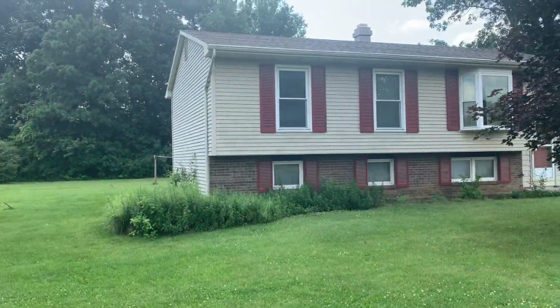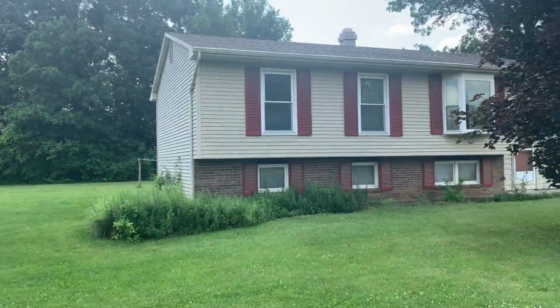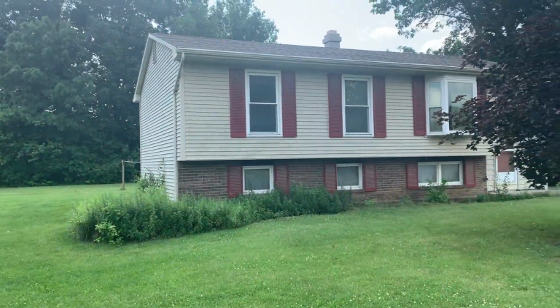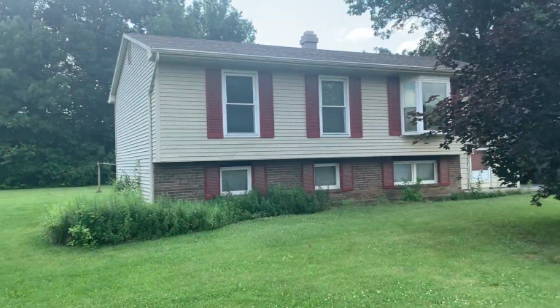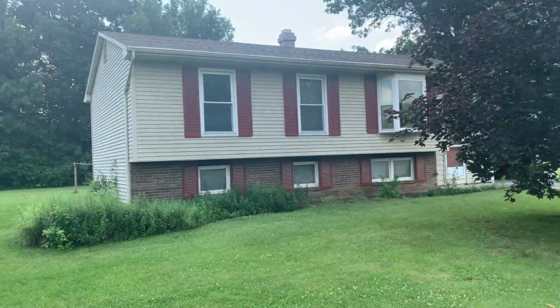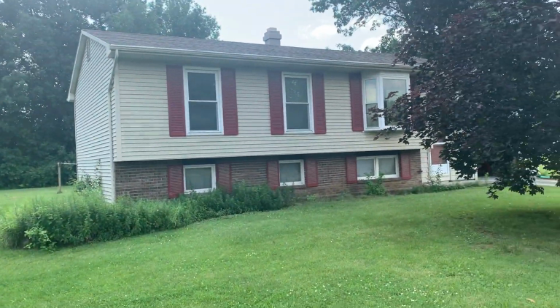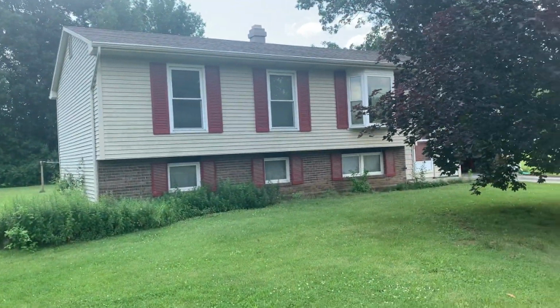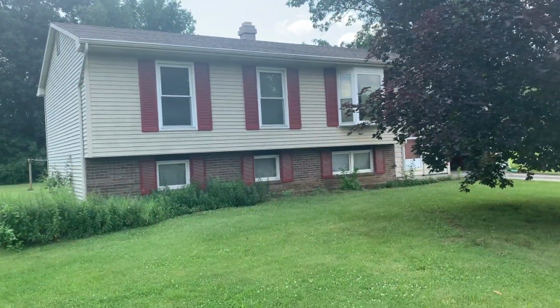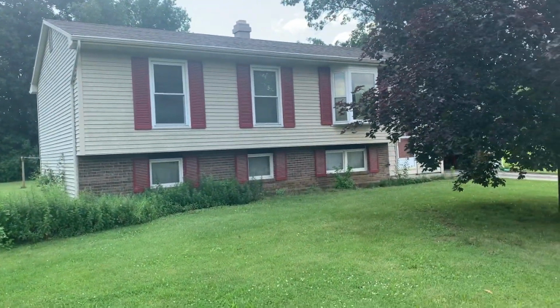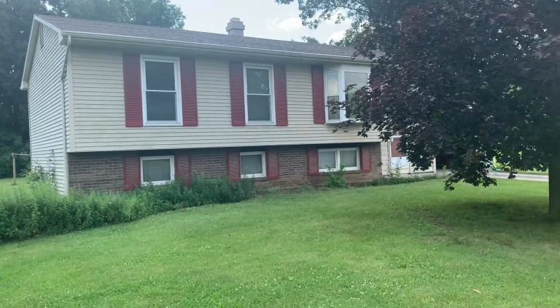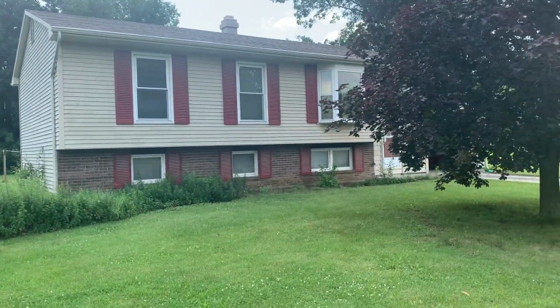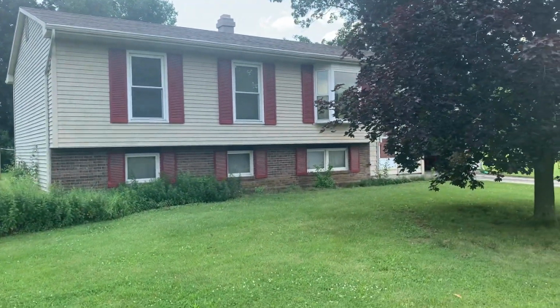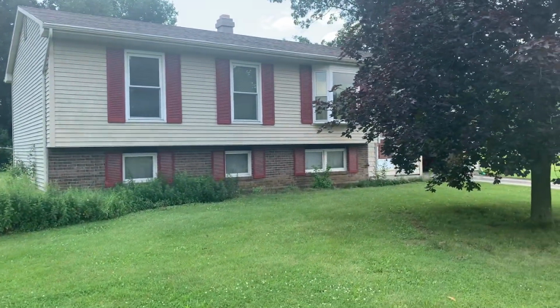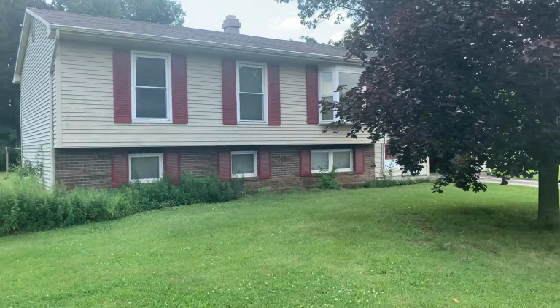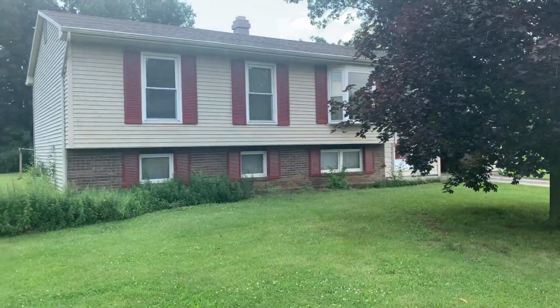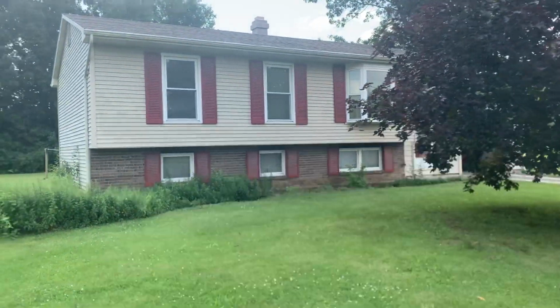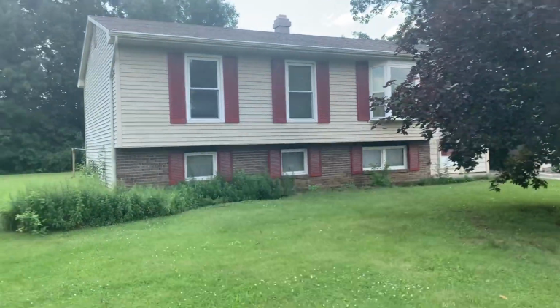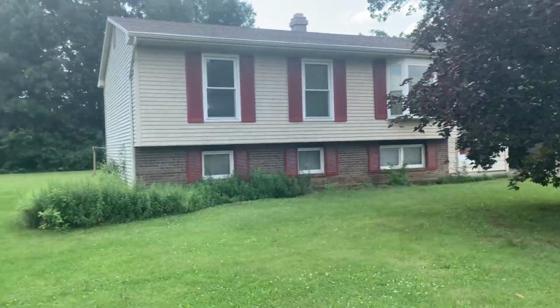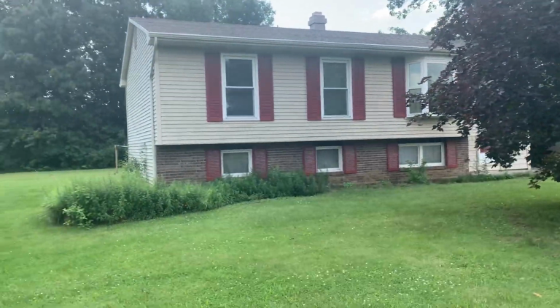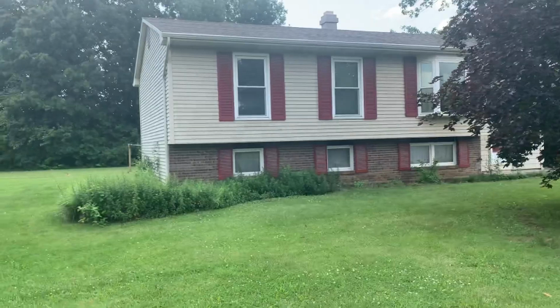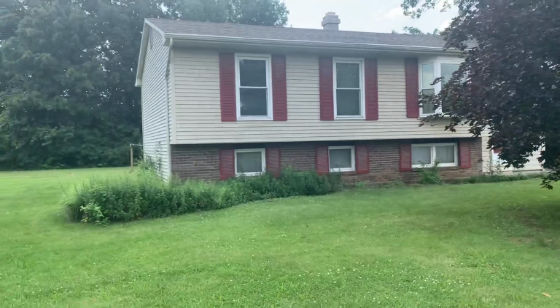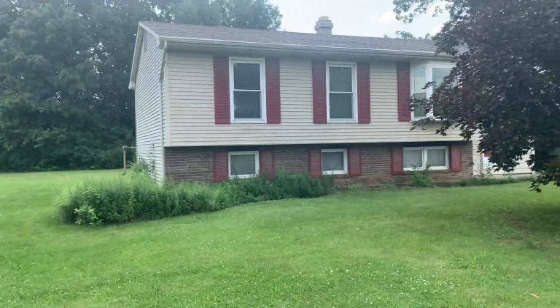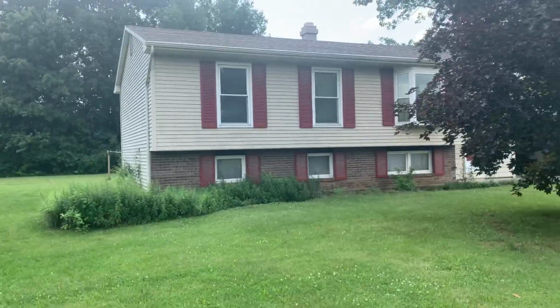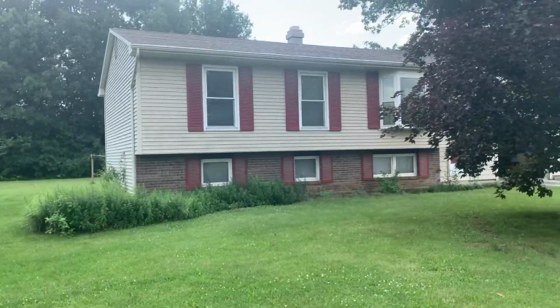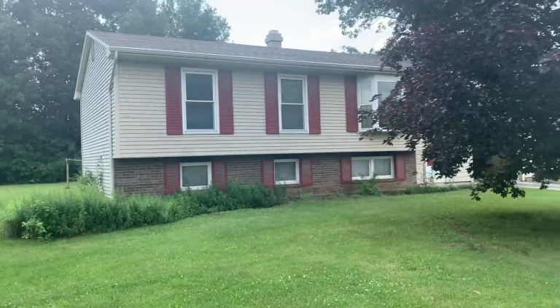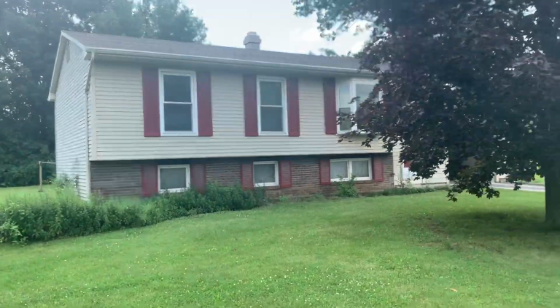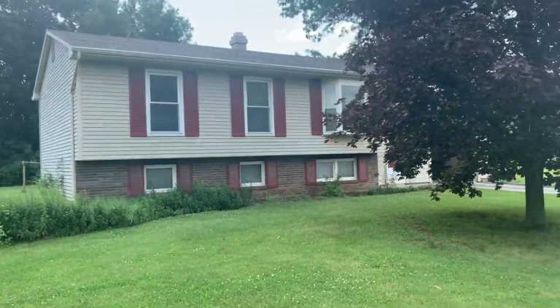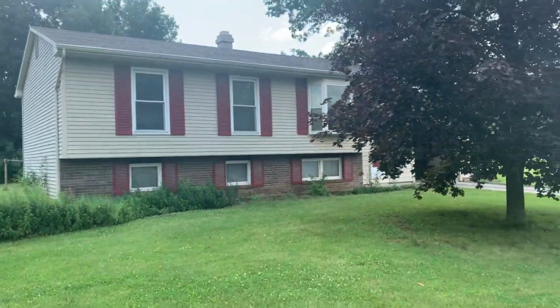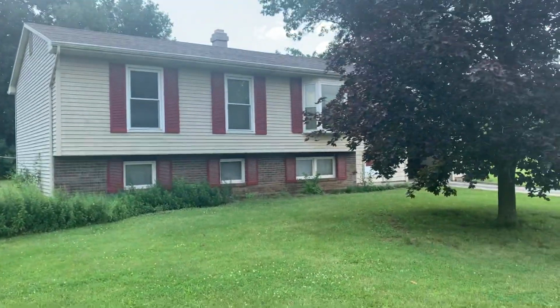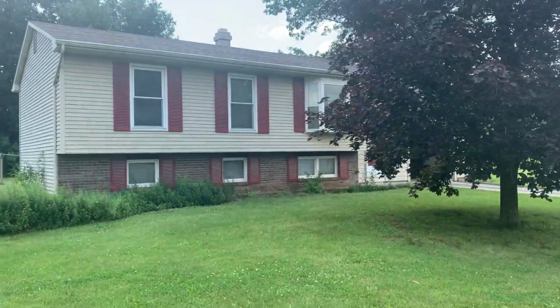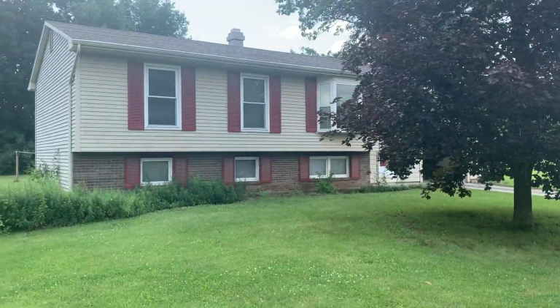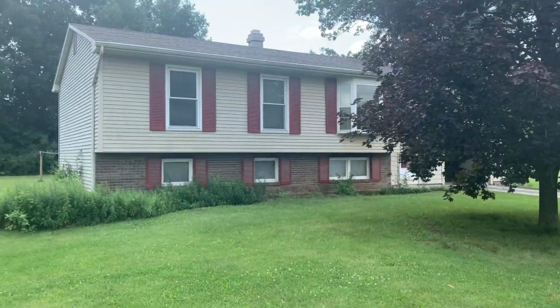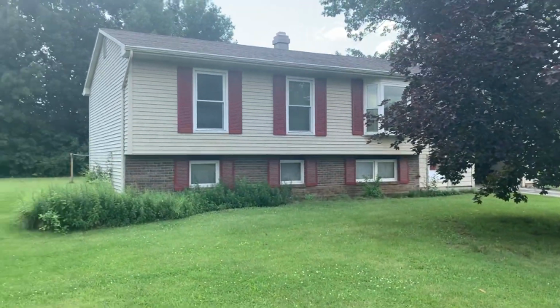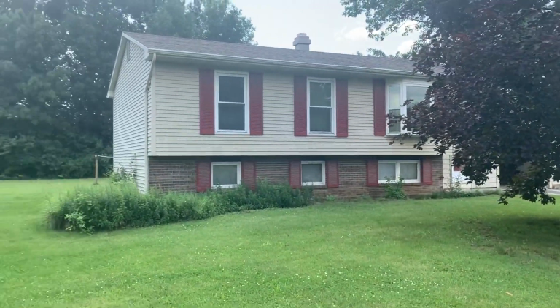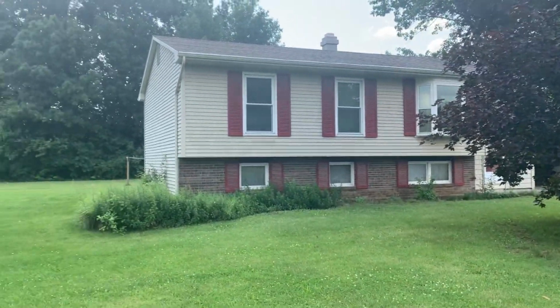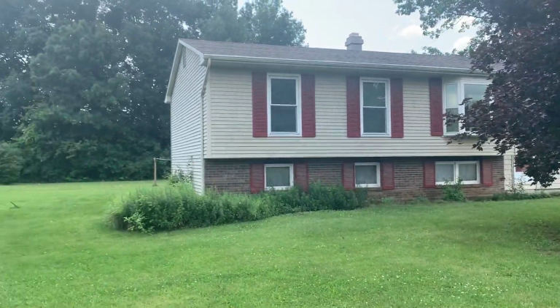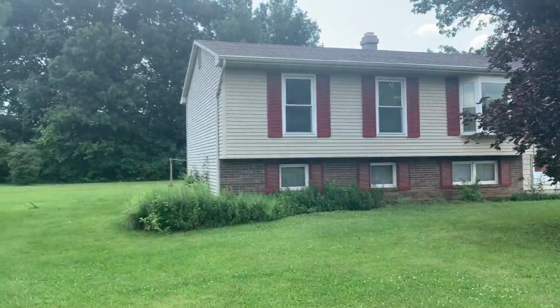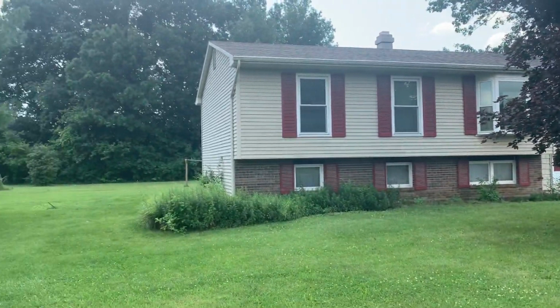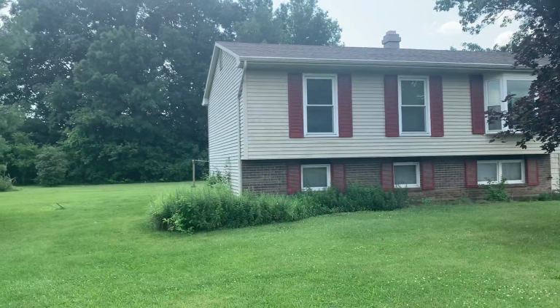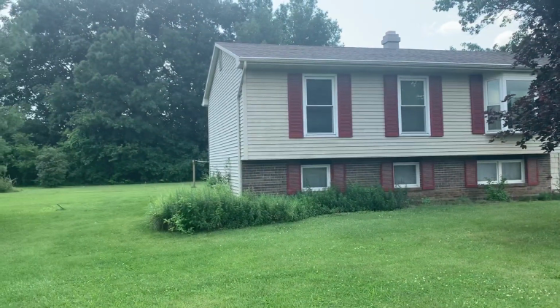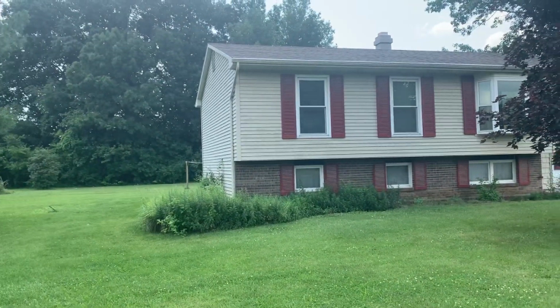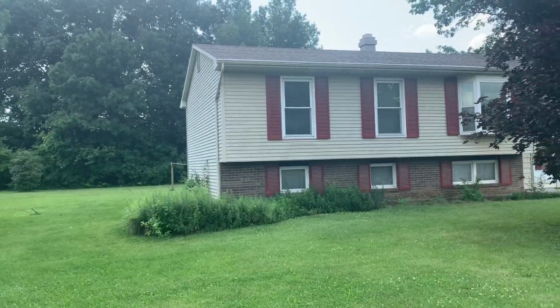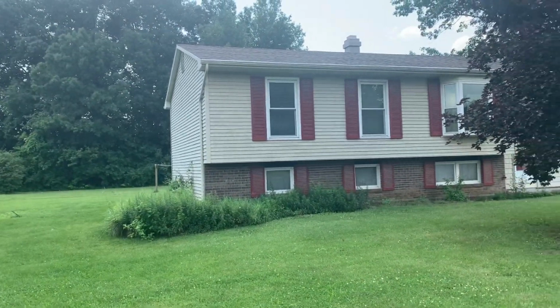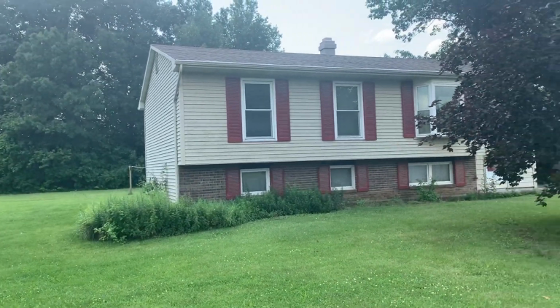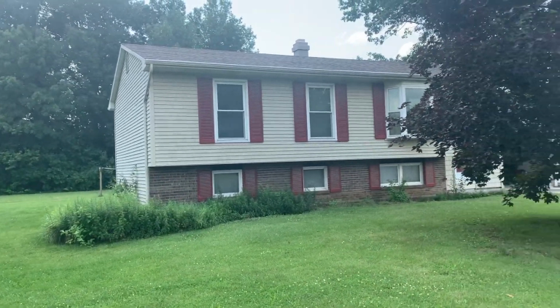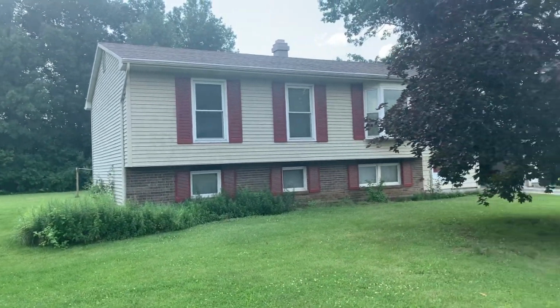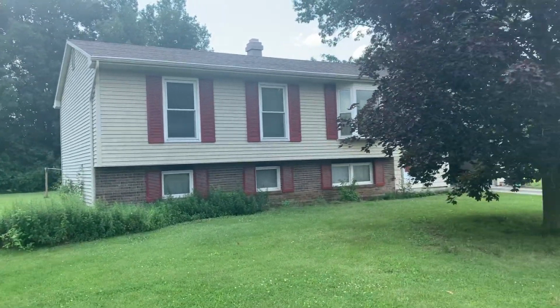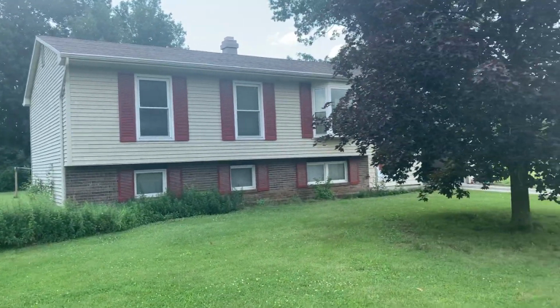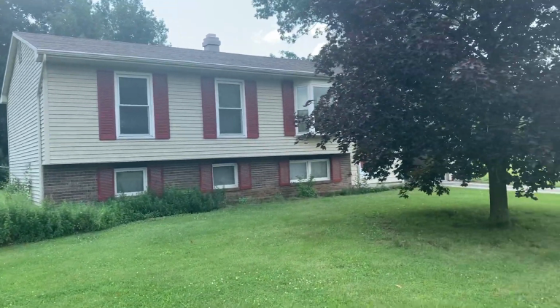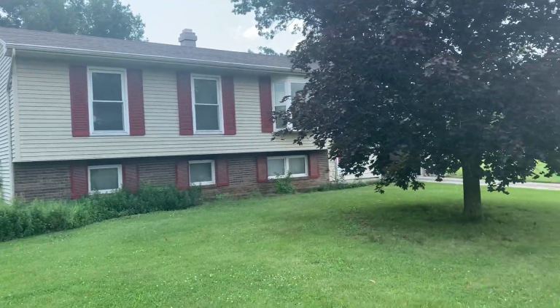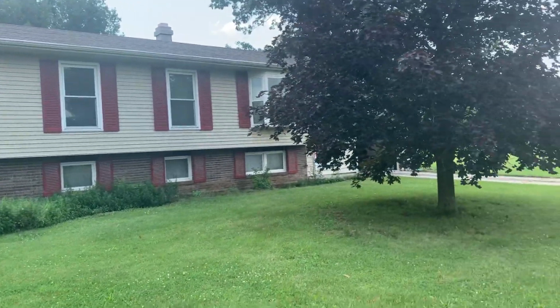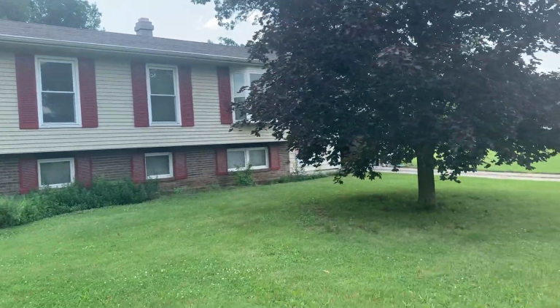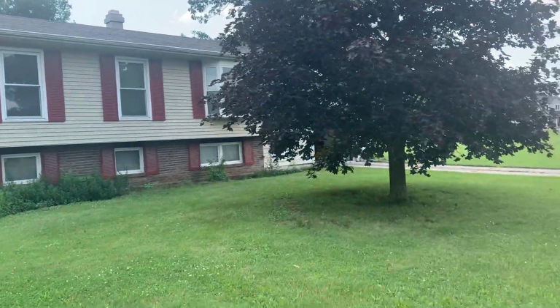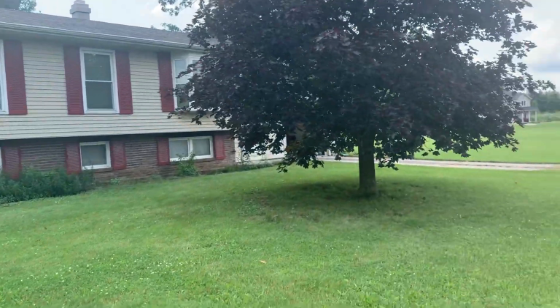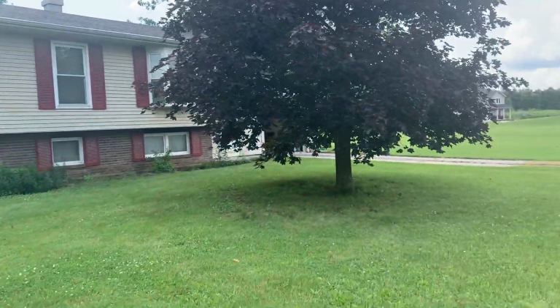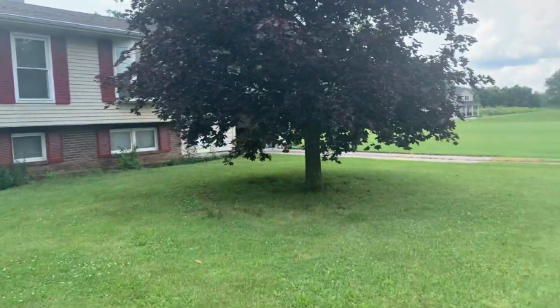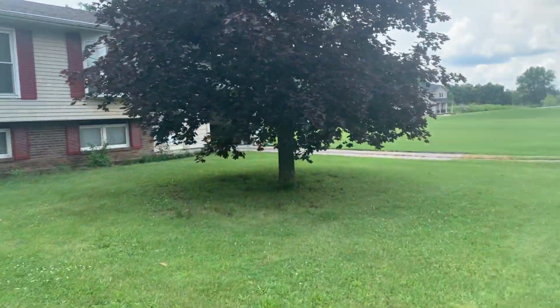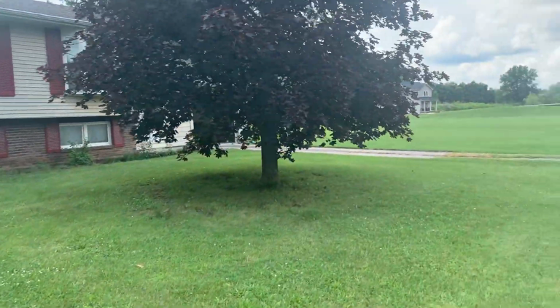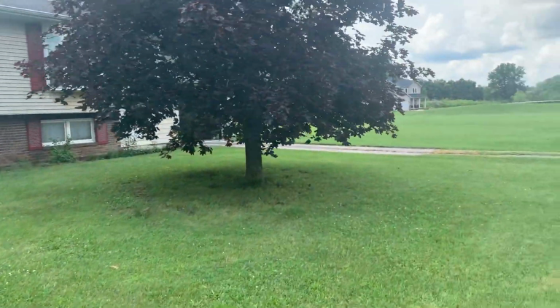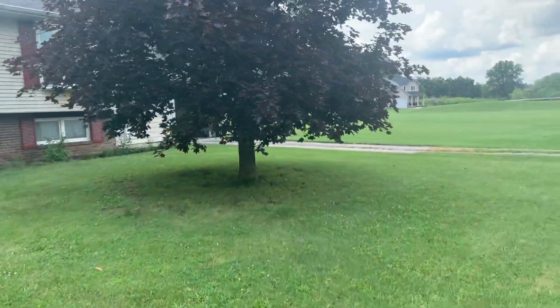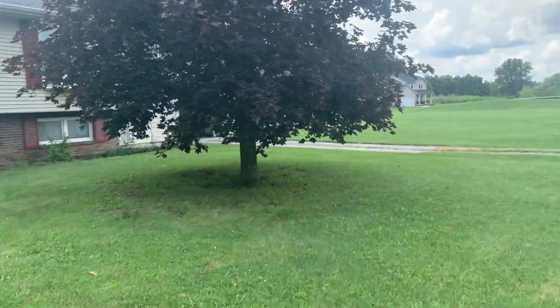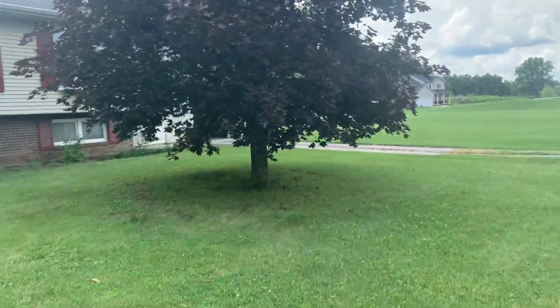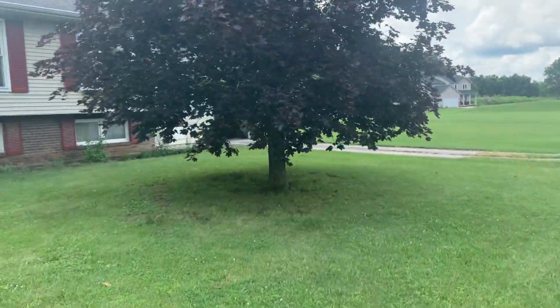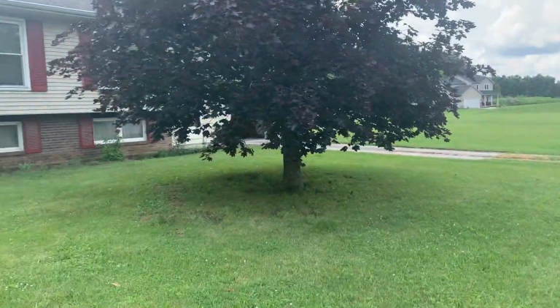If you need a realtor, a contractor, or a HUD consultant to help you through this process, give us a call here at Makeover and we can help you out.